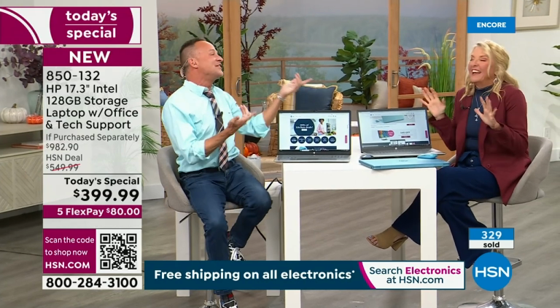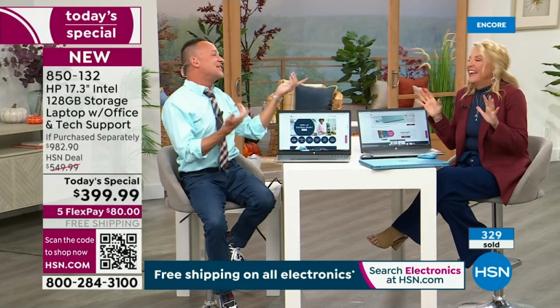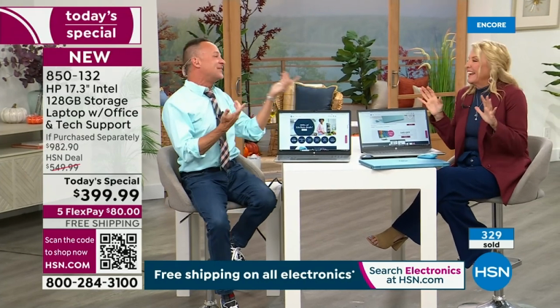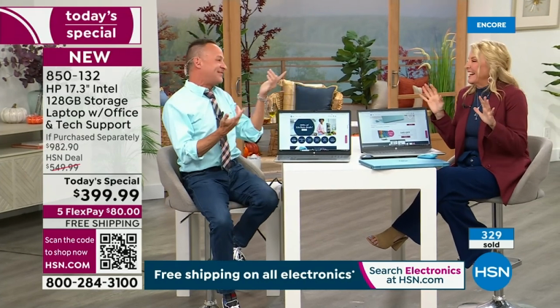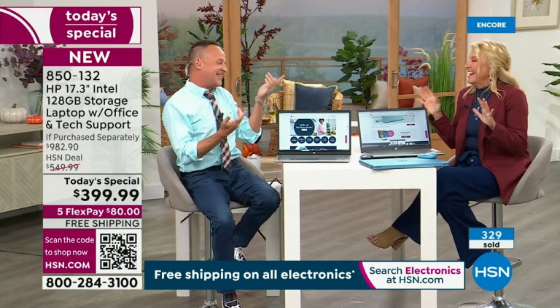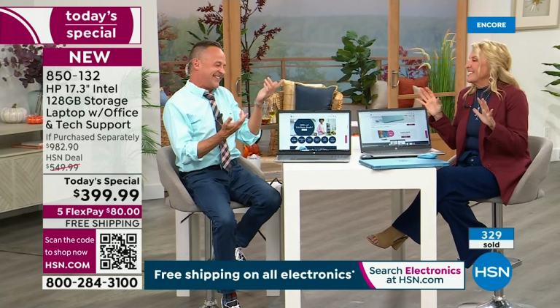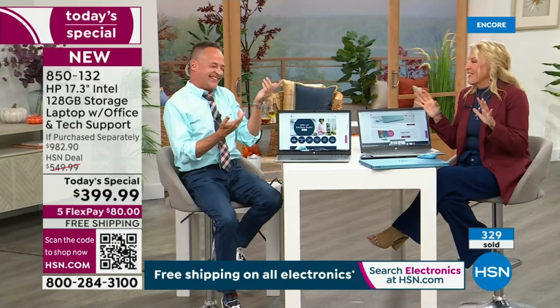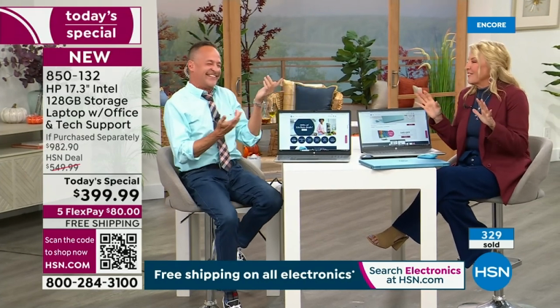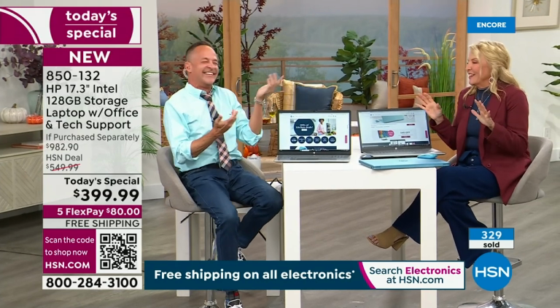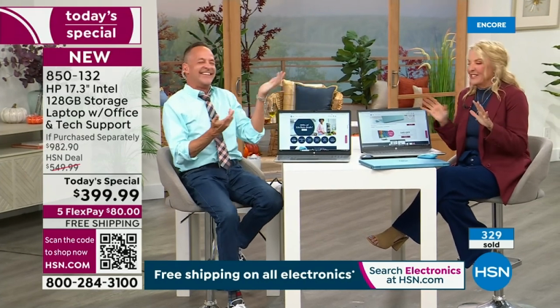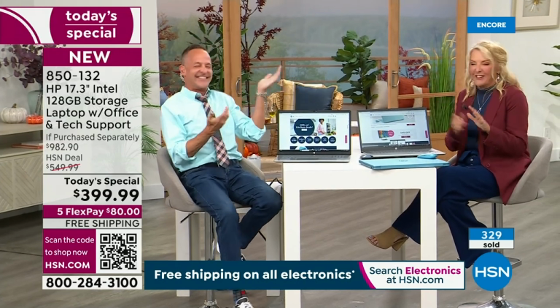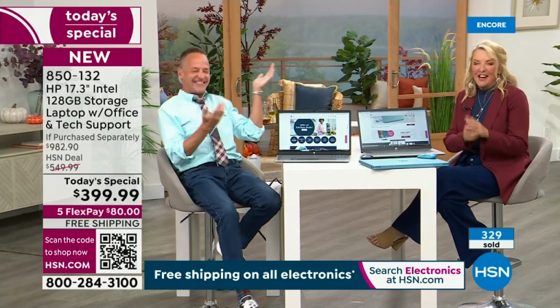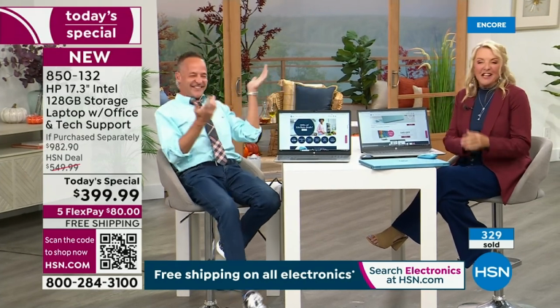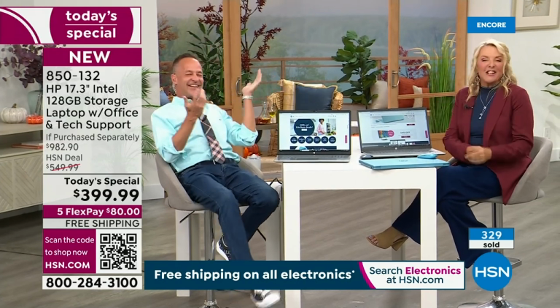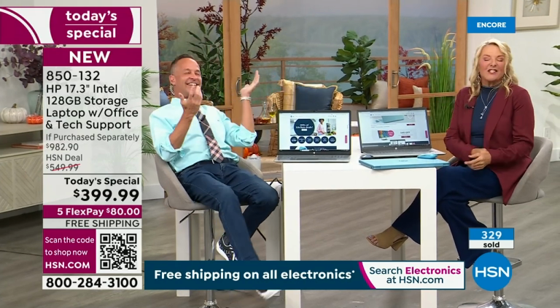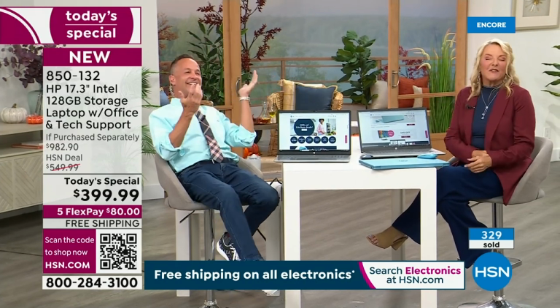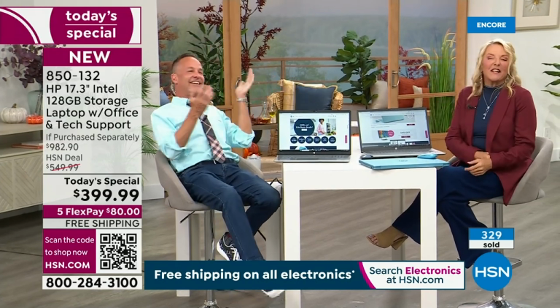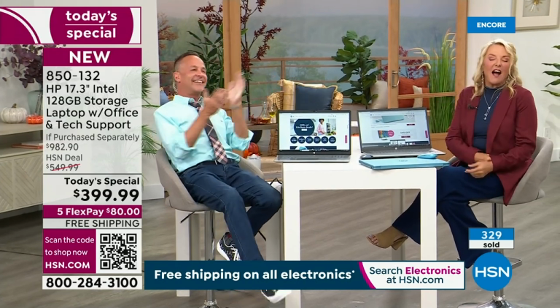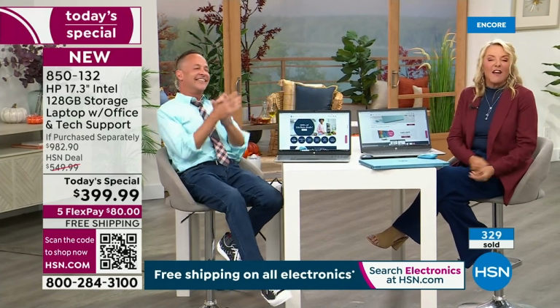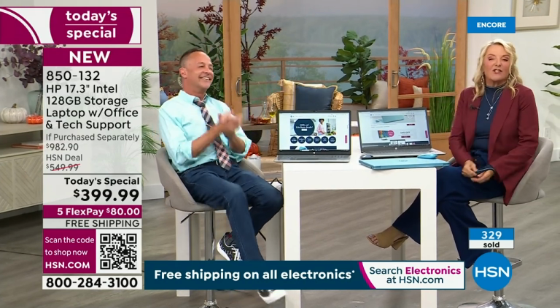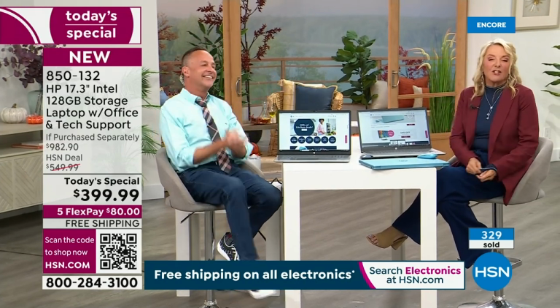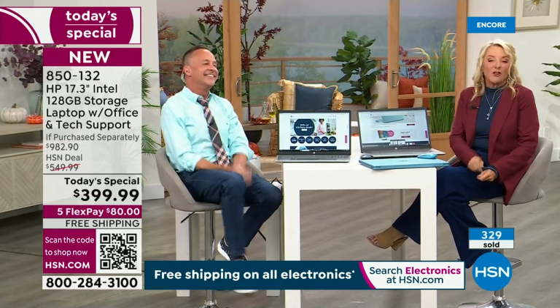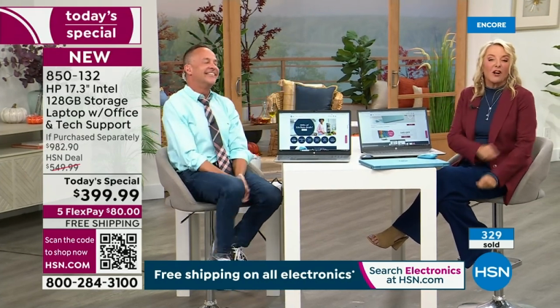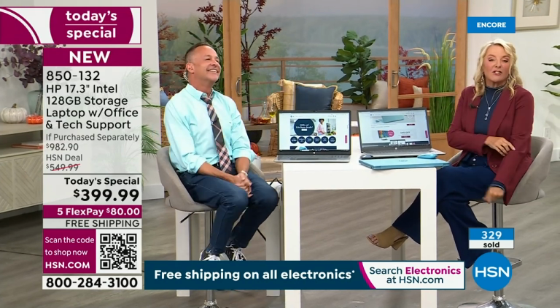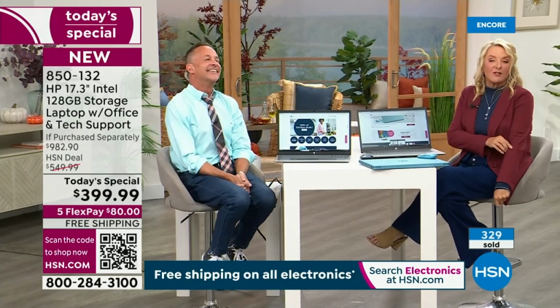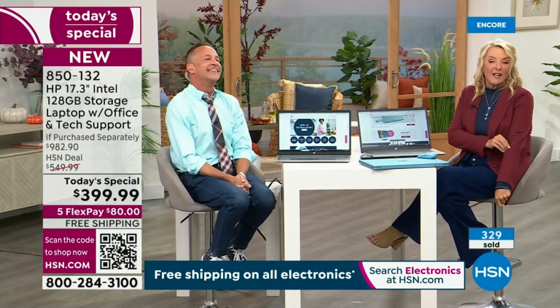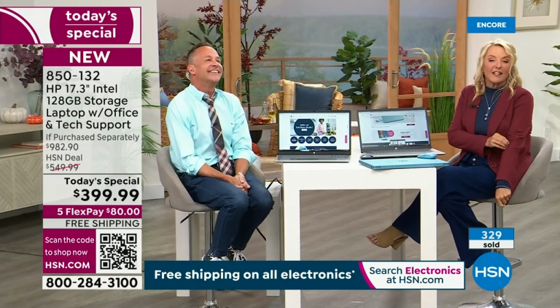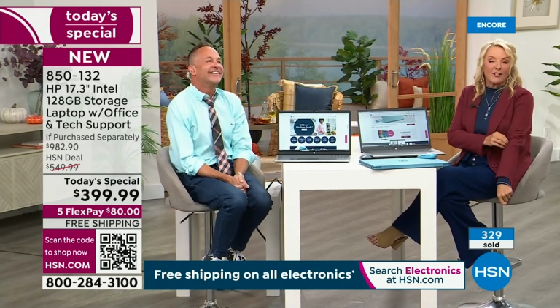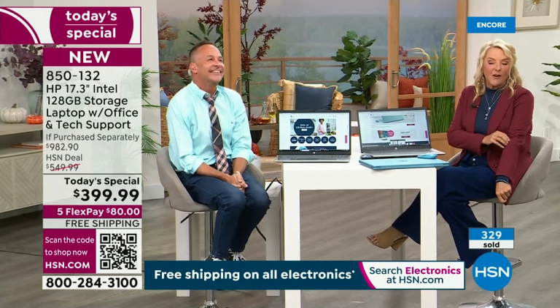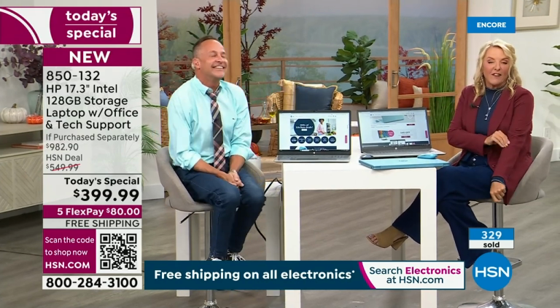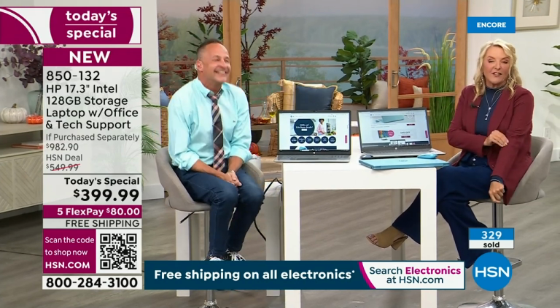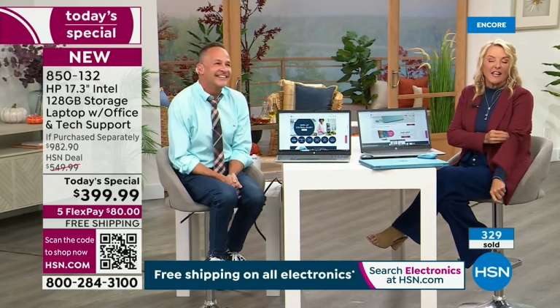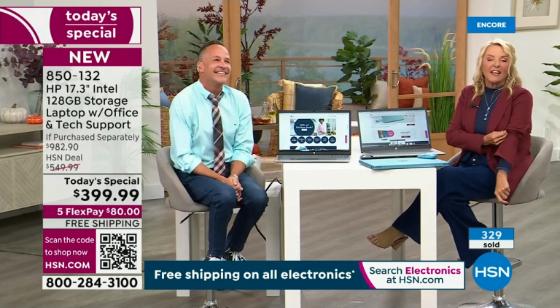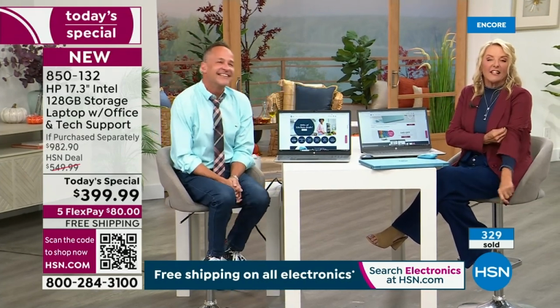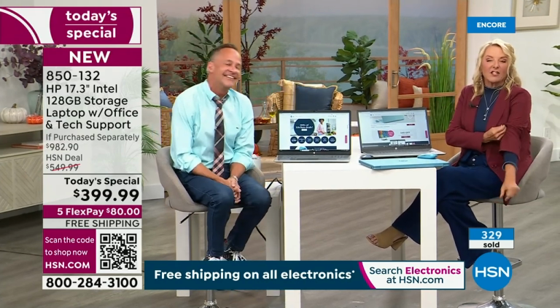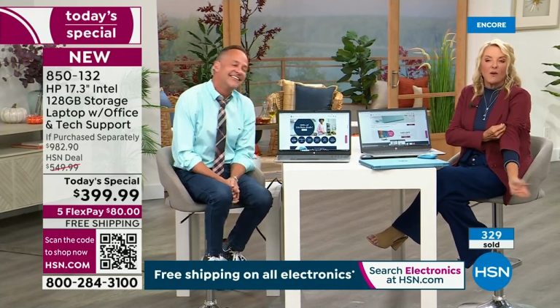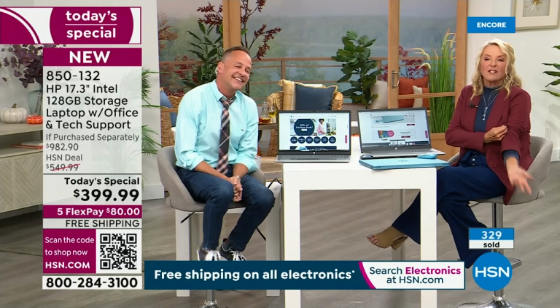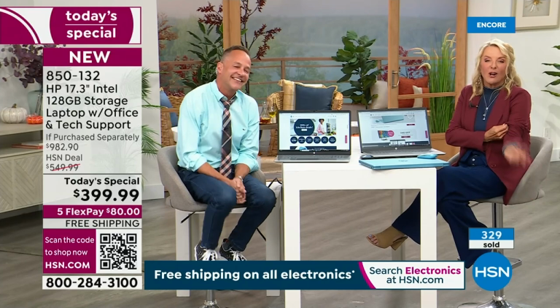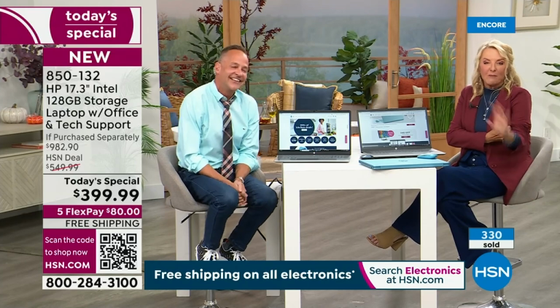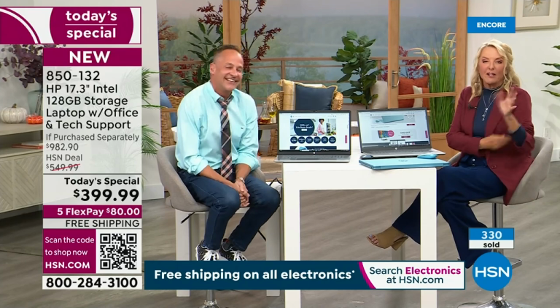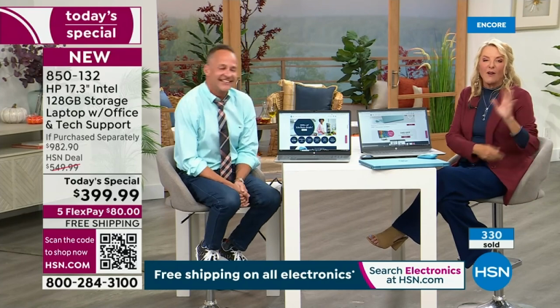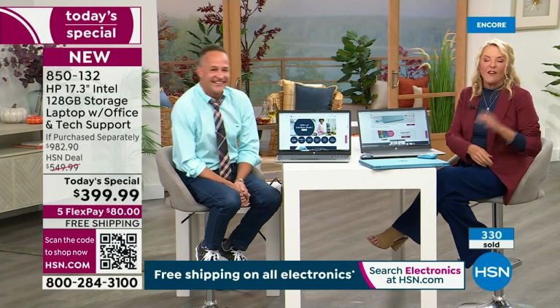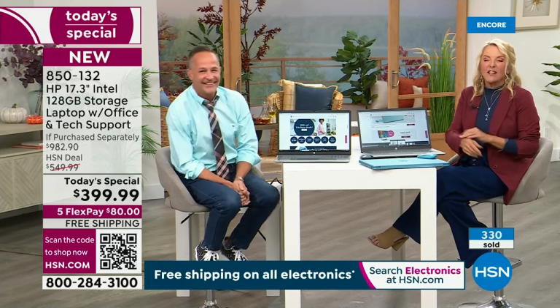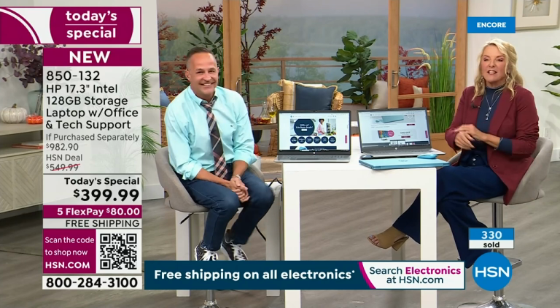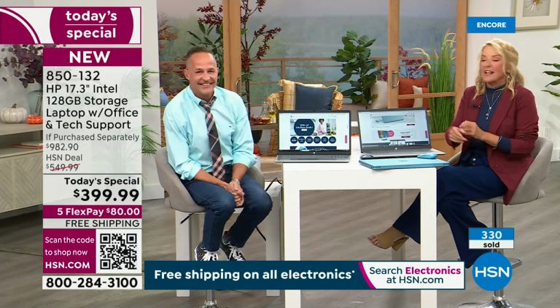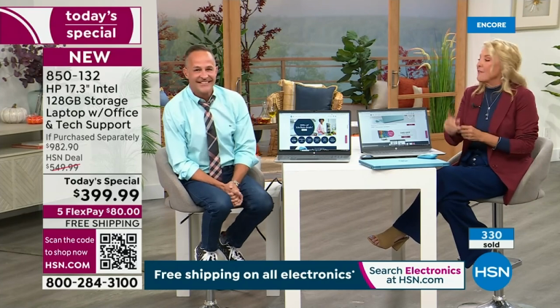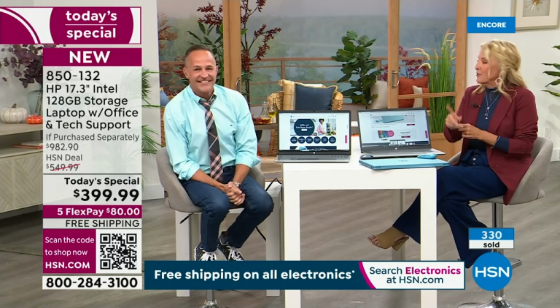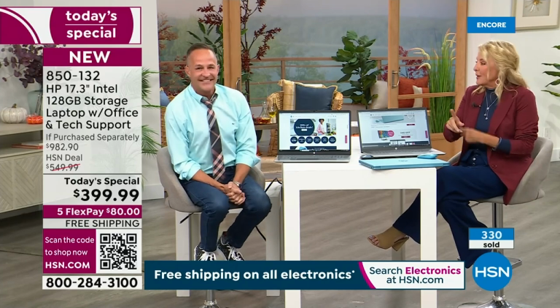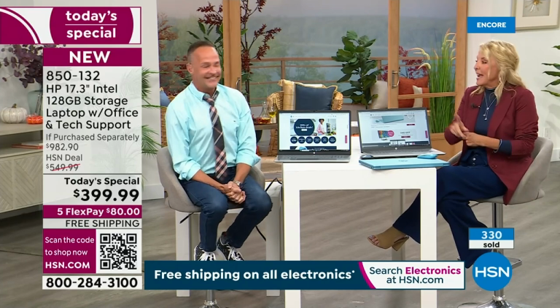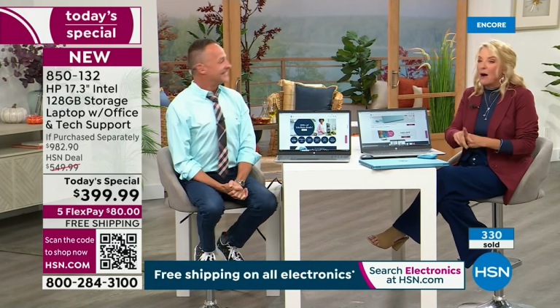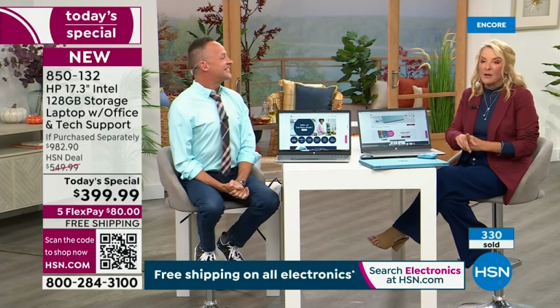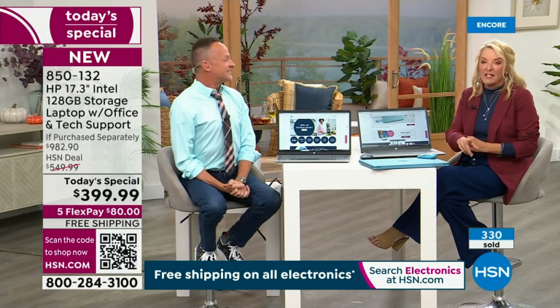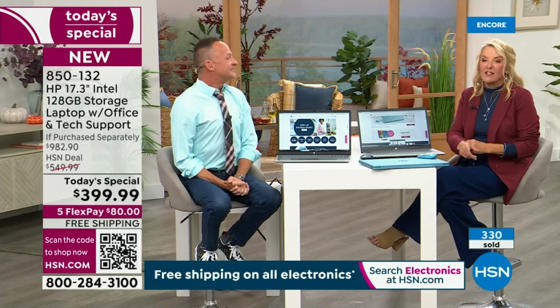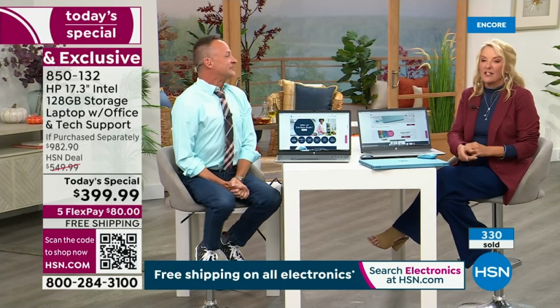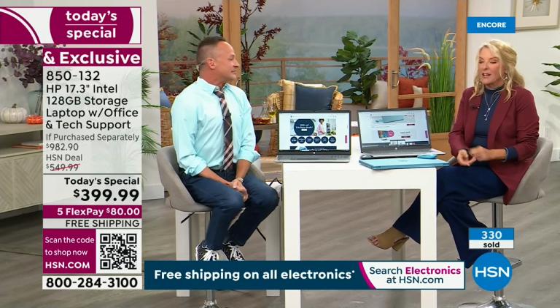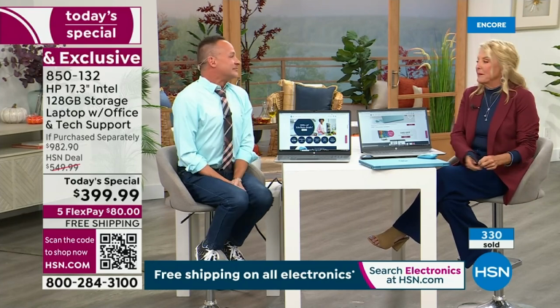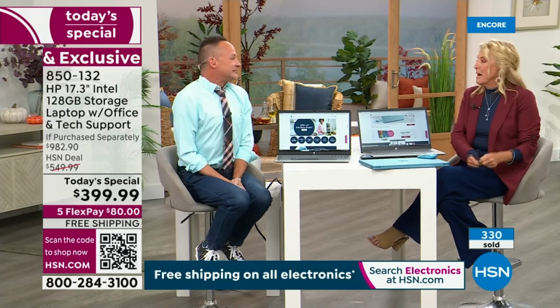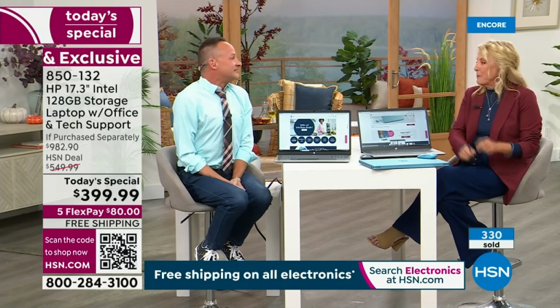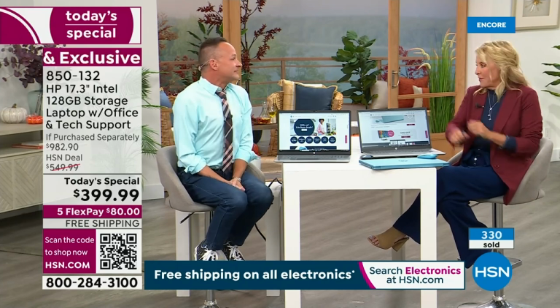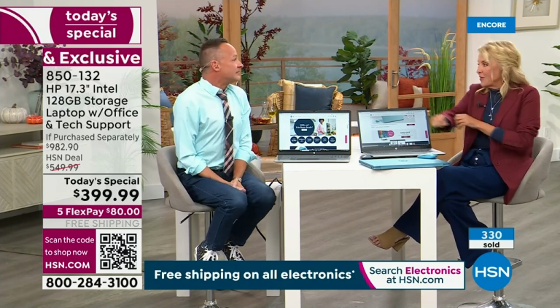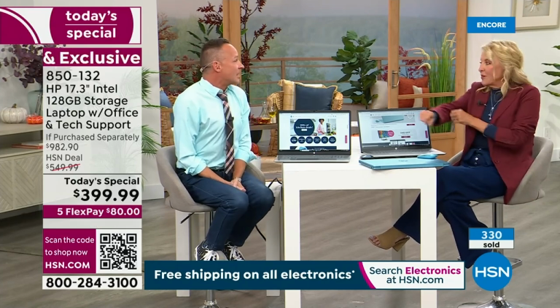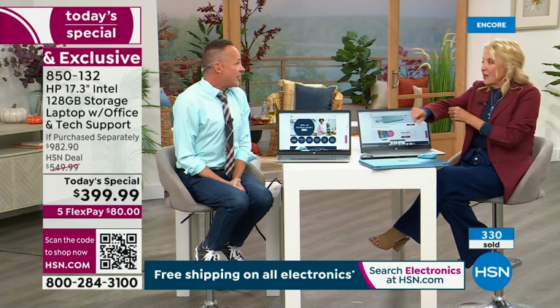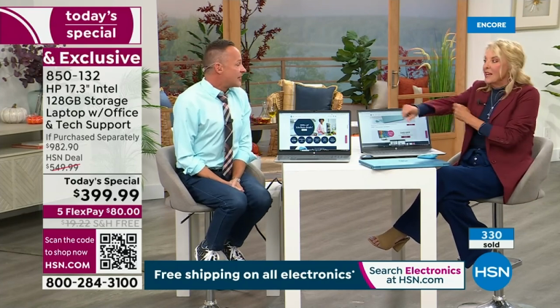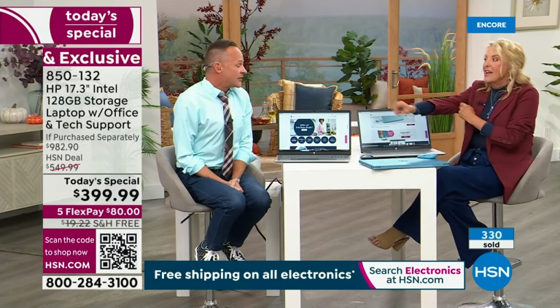I have a show called Suzanne Gets Crafty, and I have three hours coming up on the 3rd.